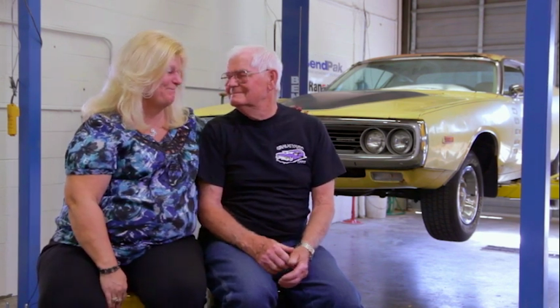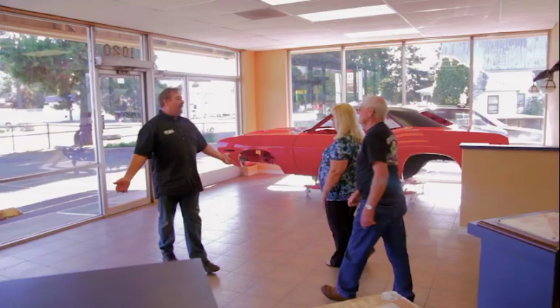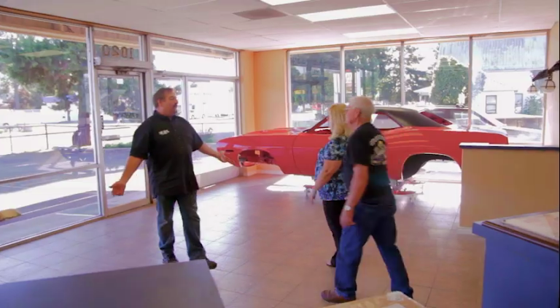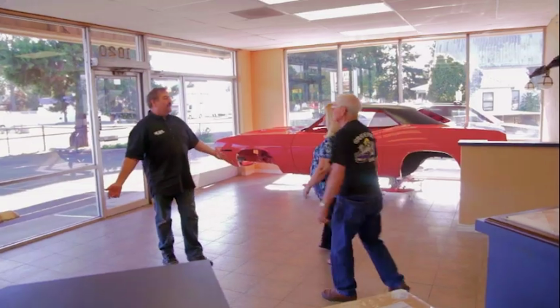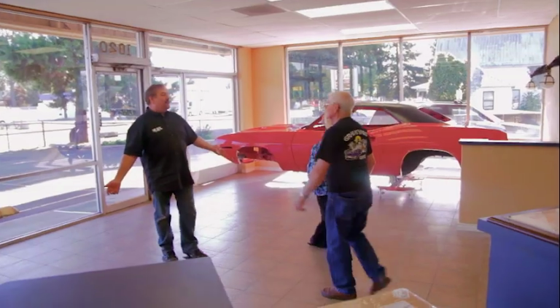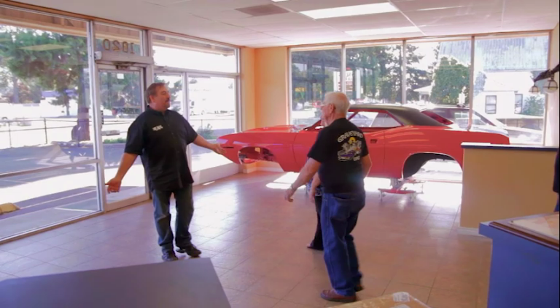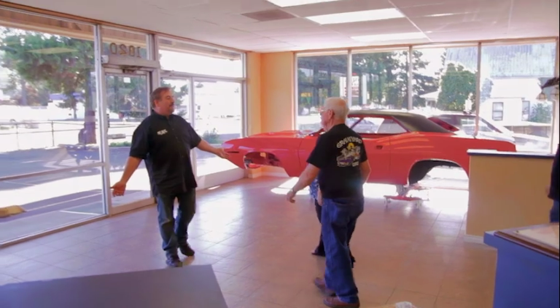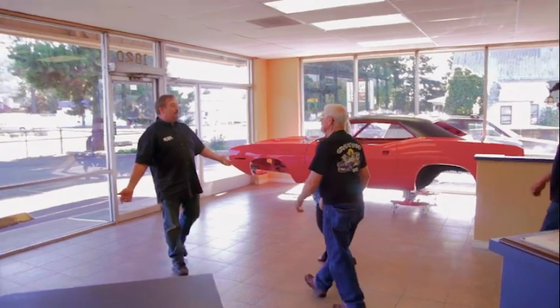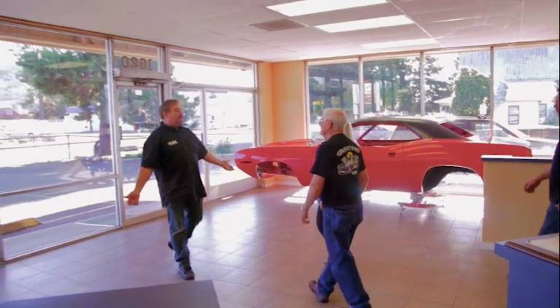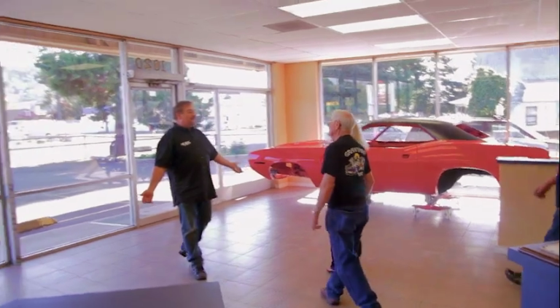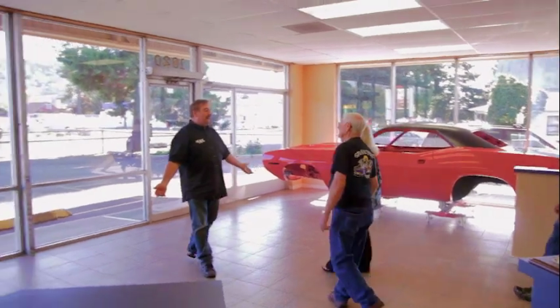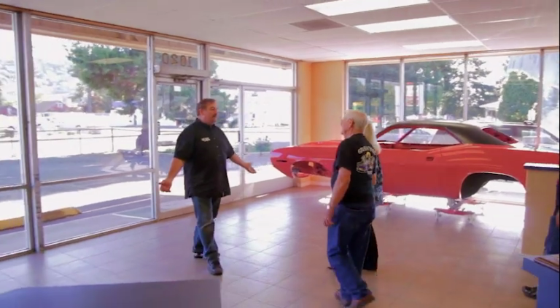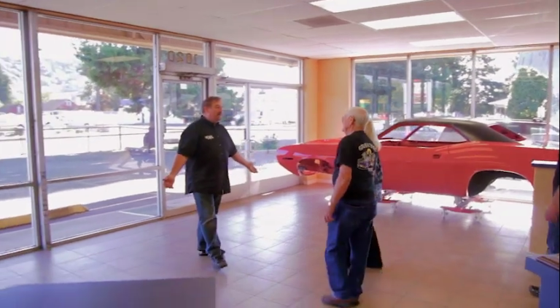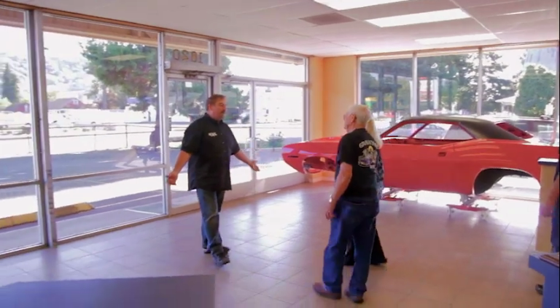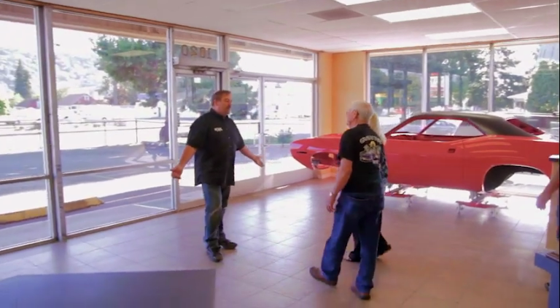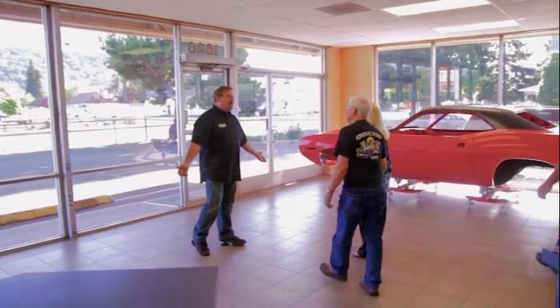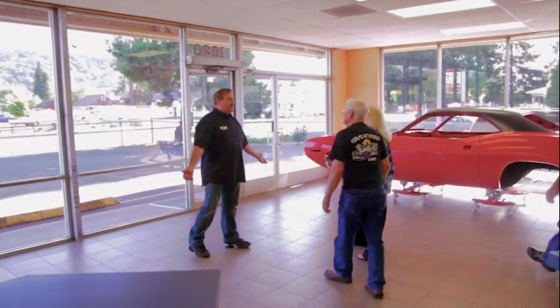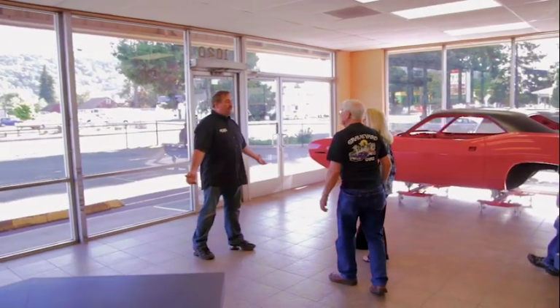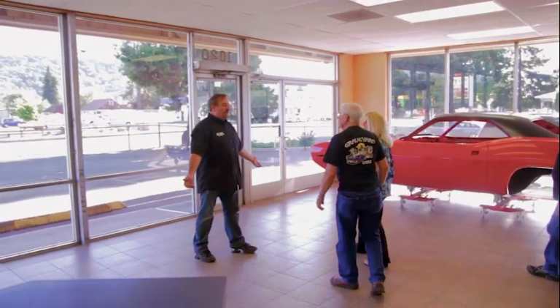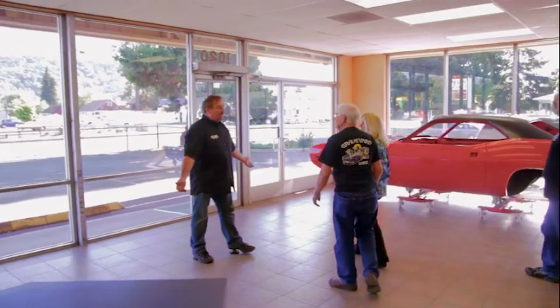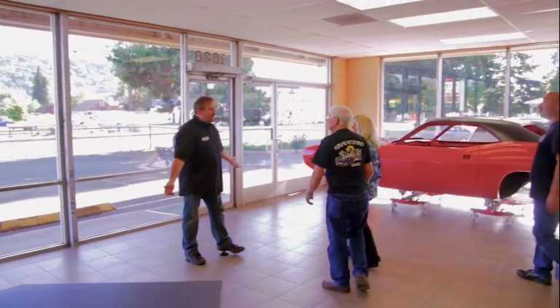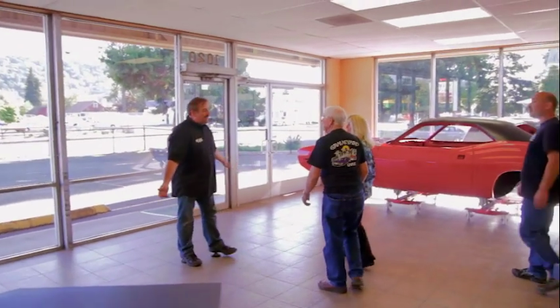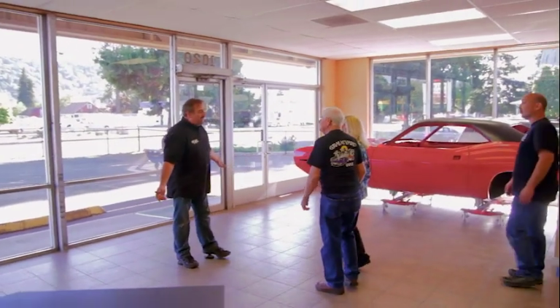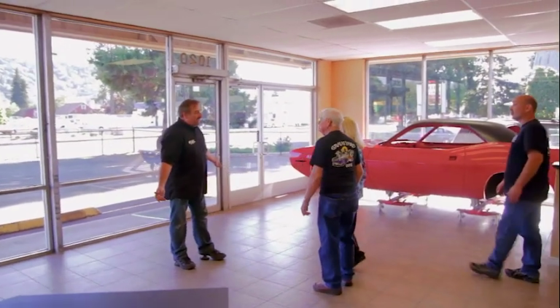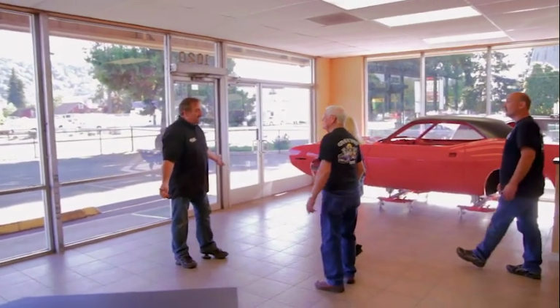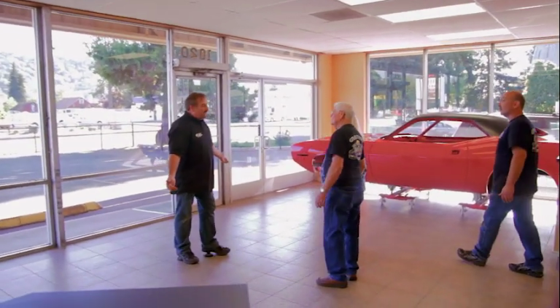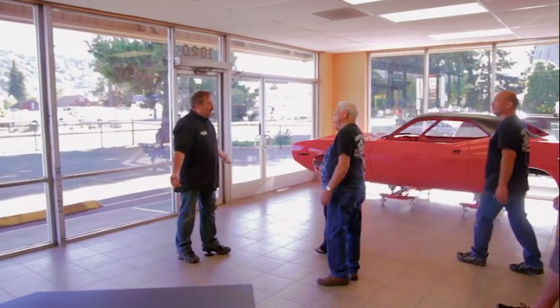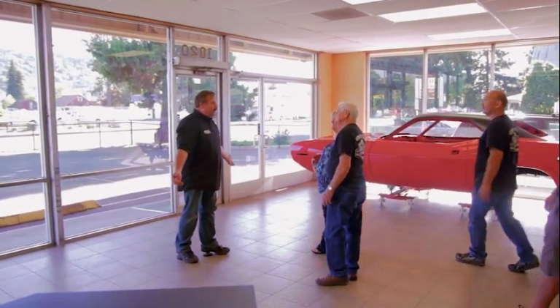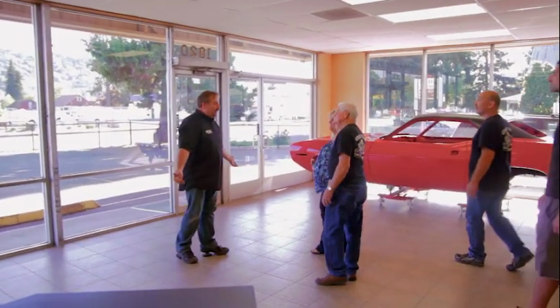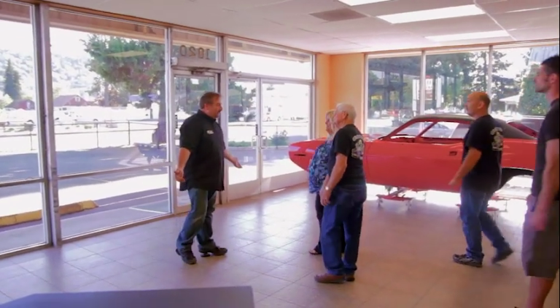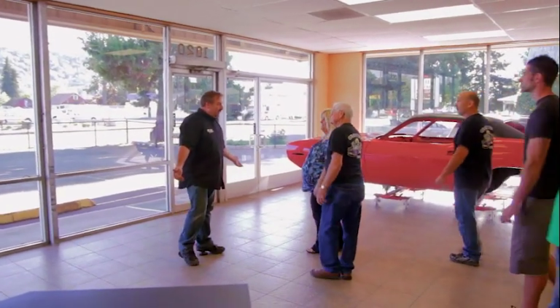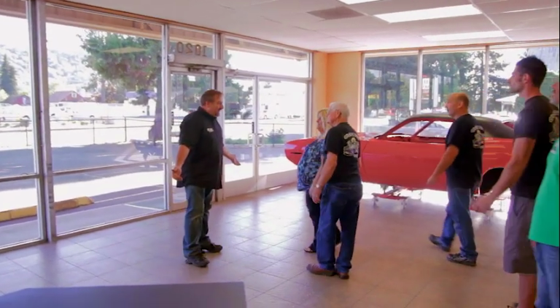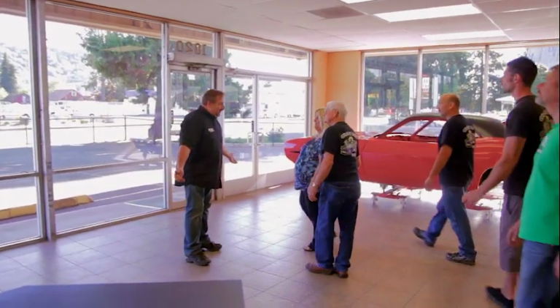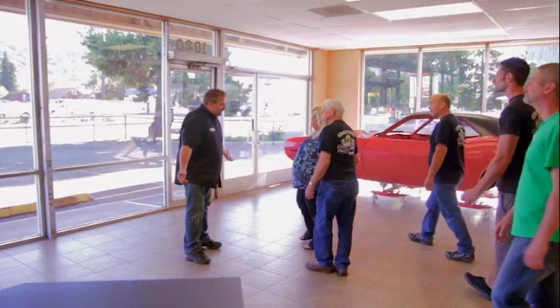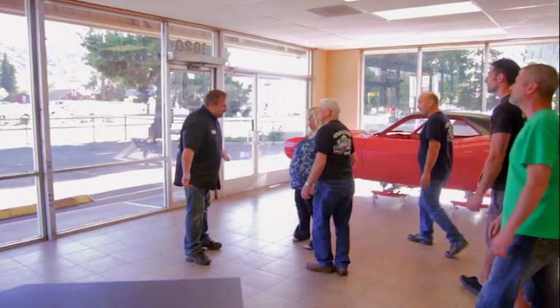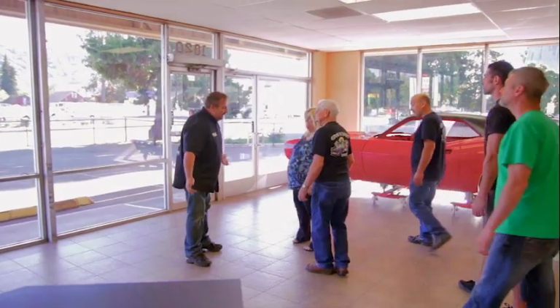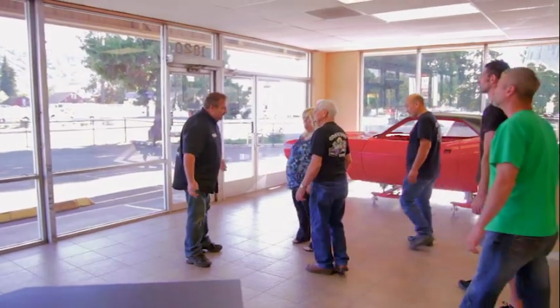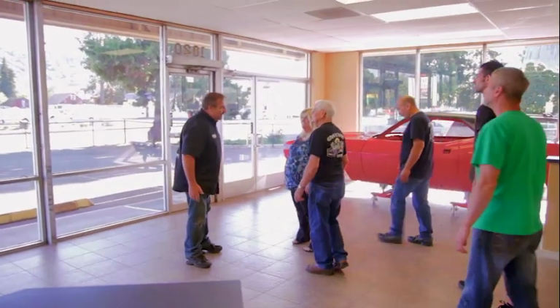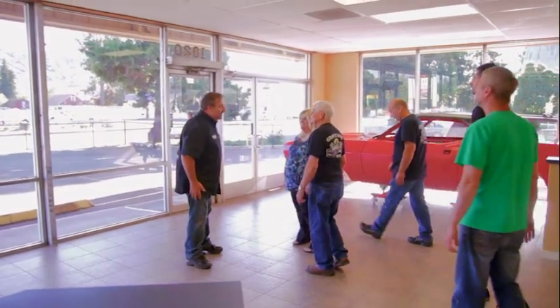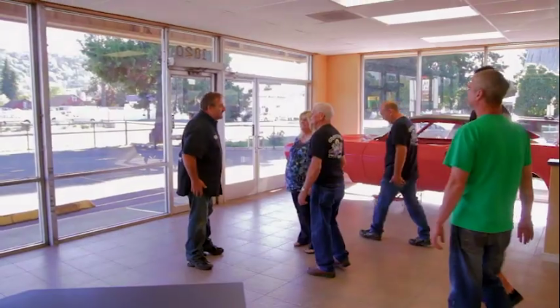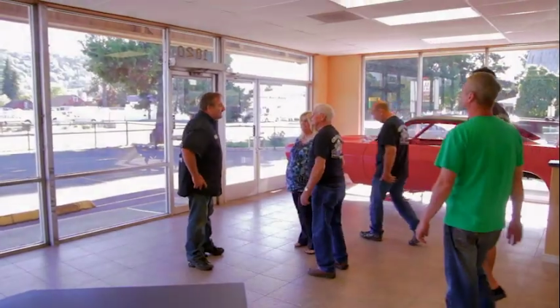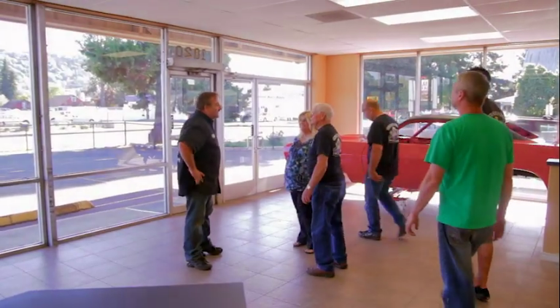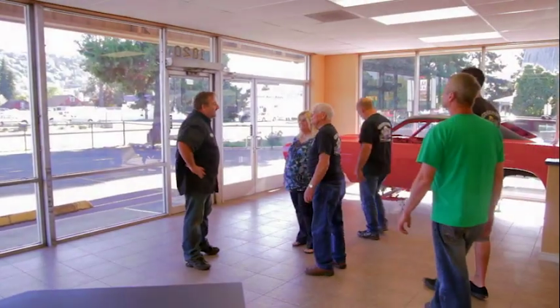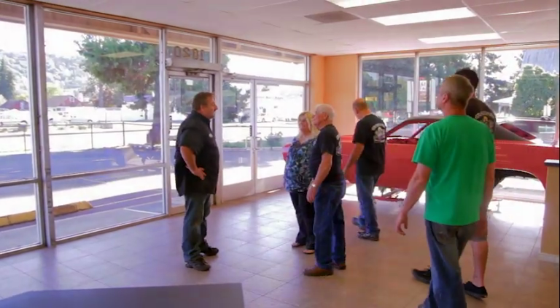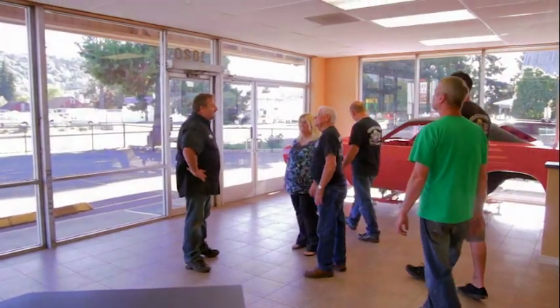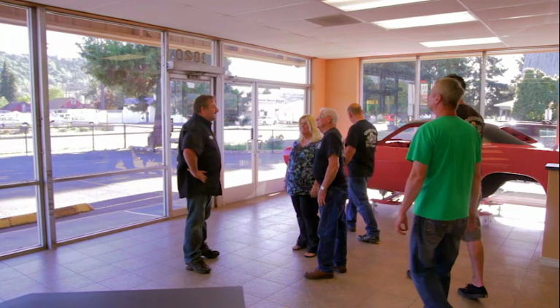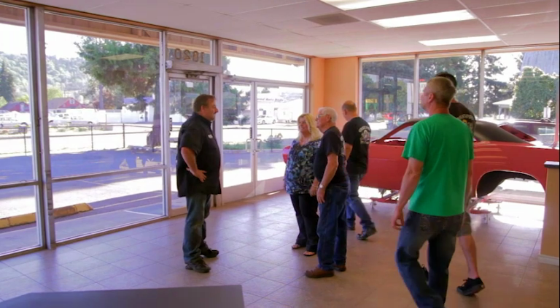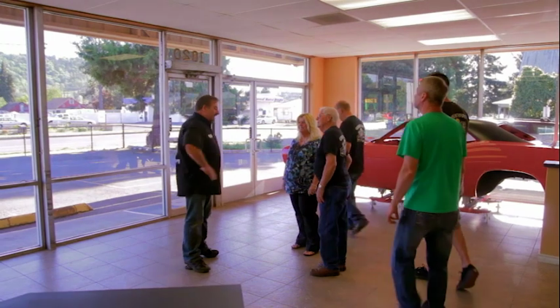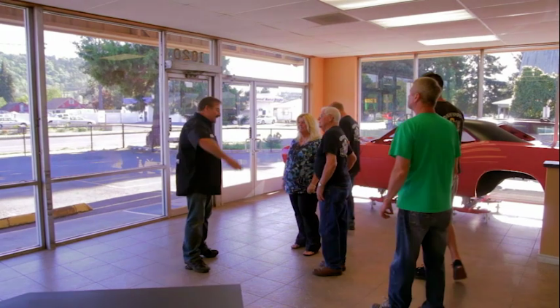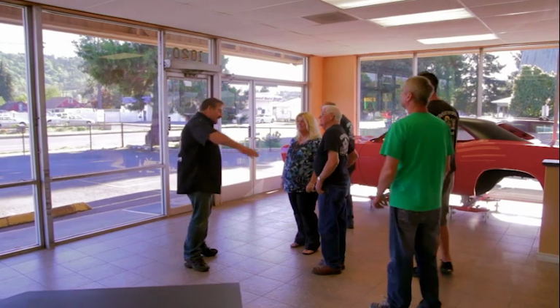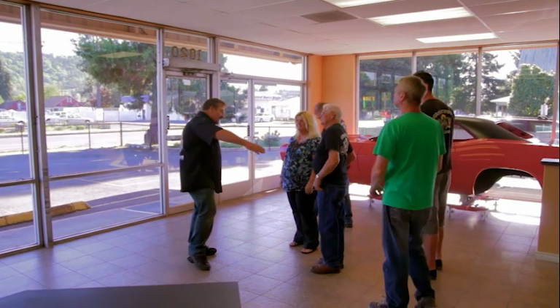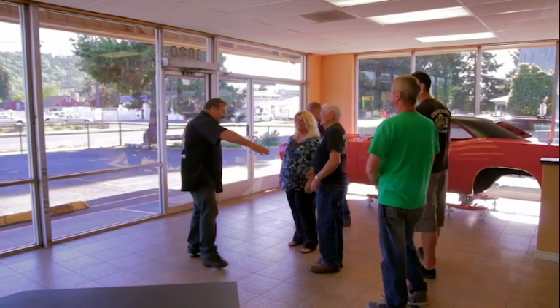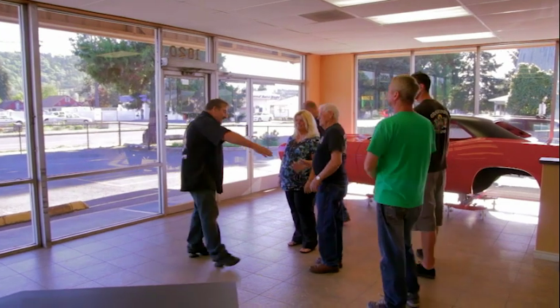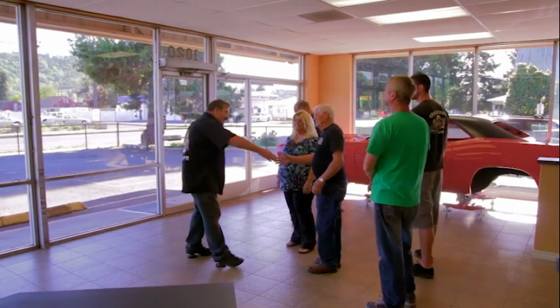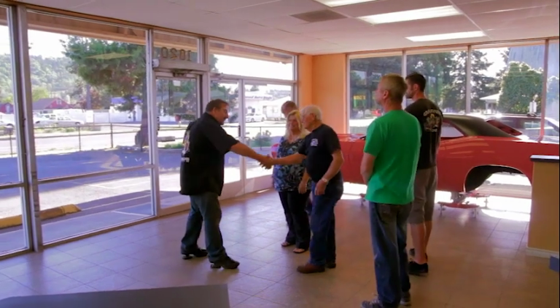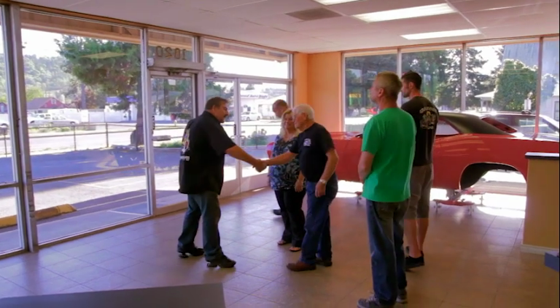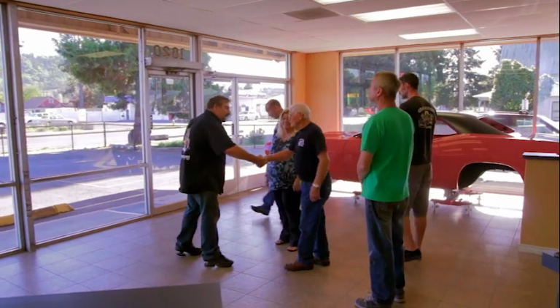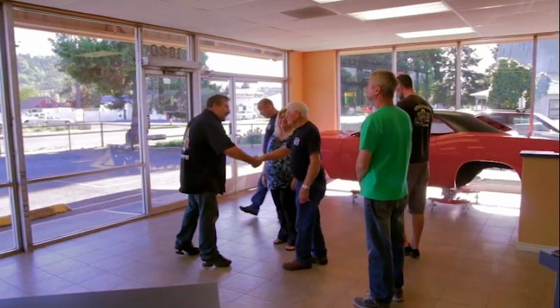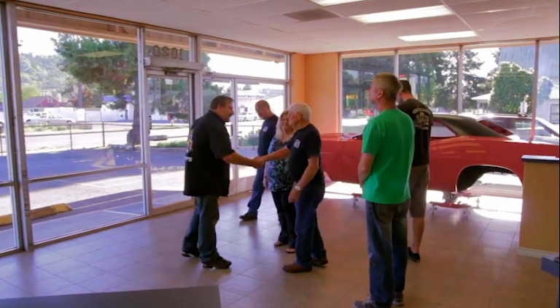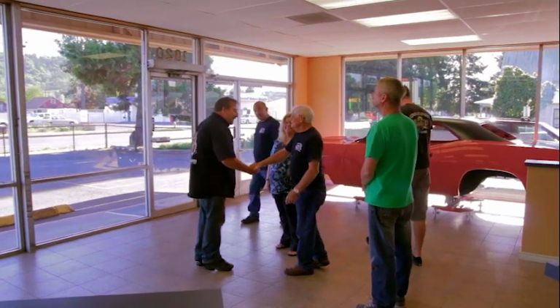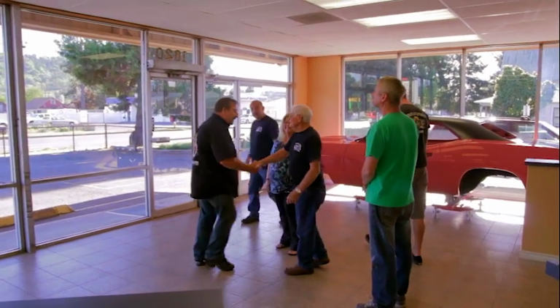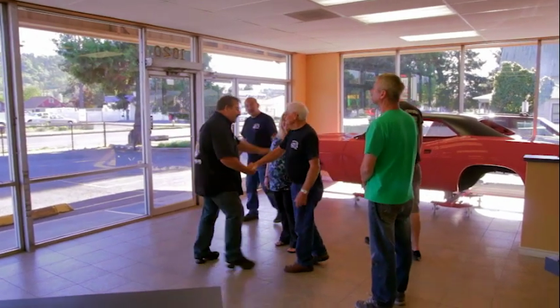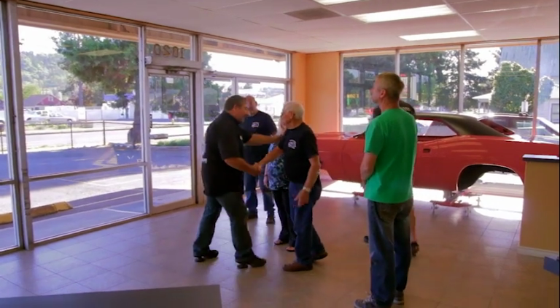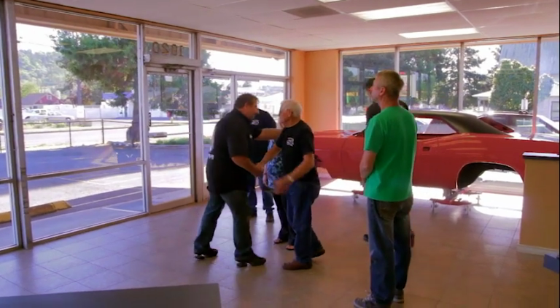Very few people still have their original cars after 43 years. So you're a good man, Charlotte Brown.